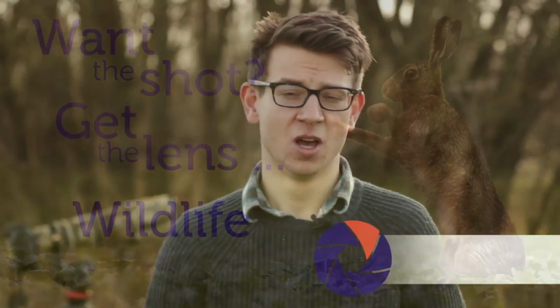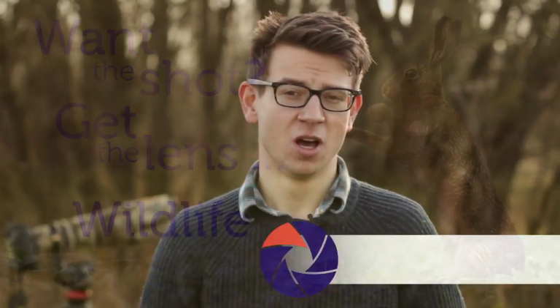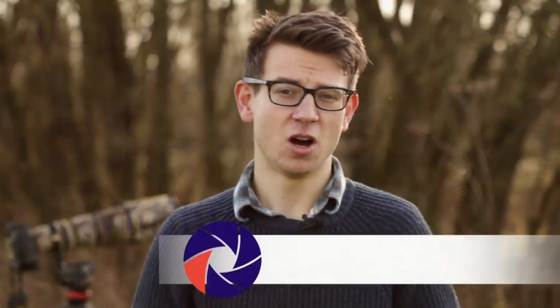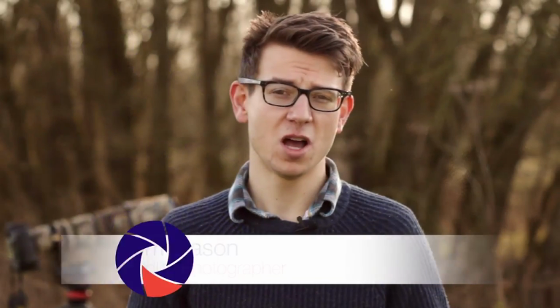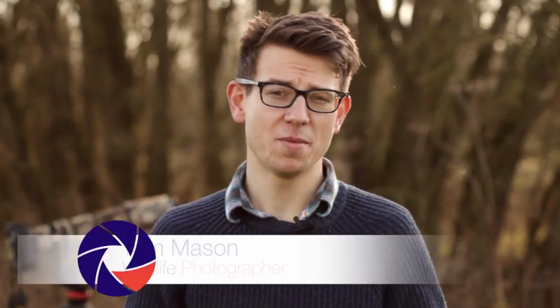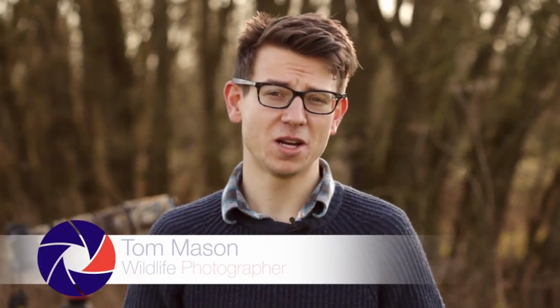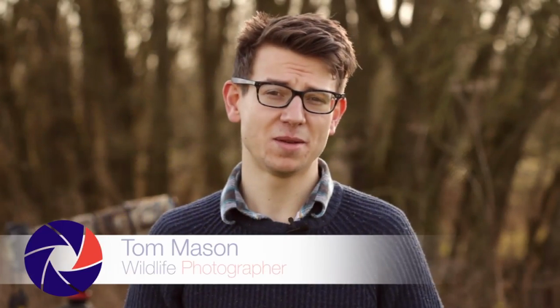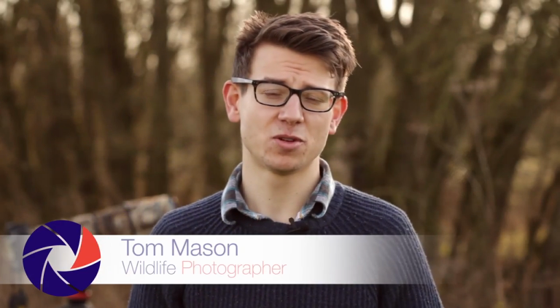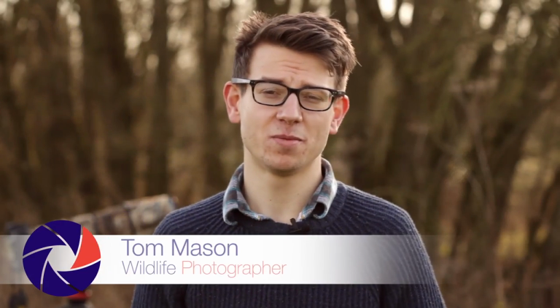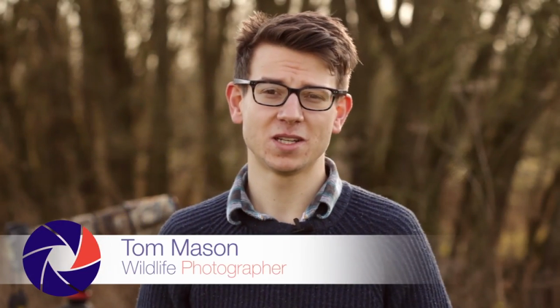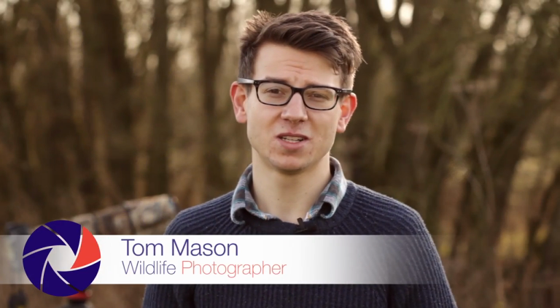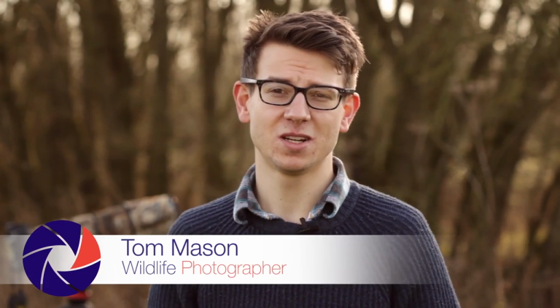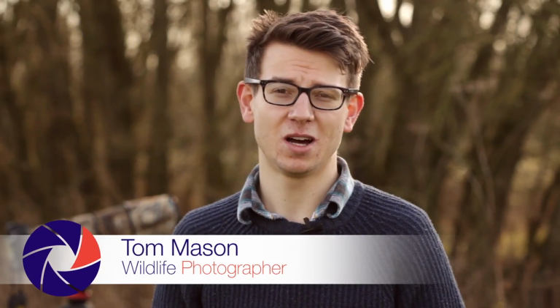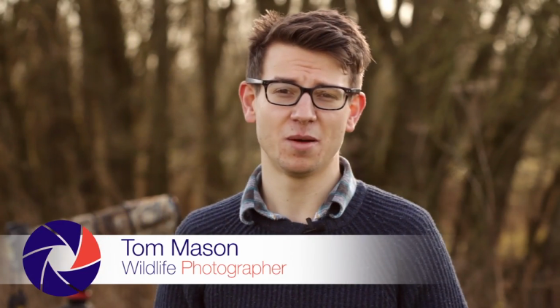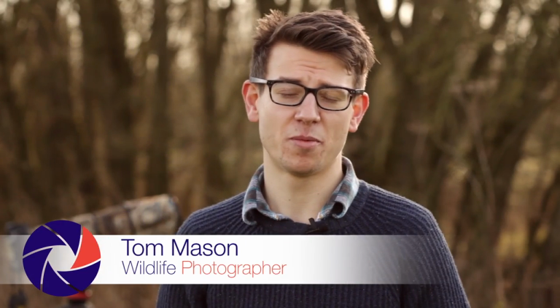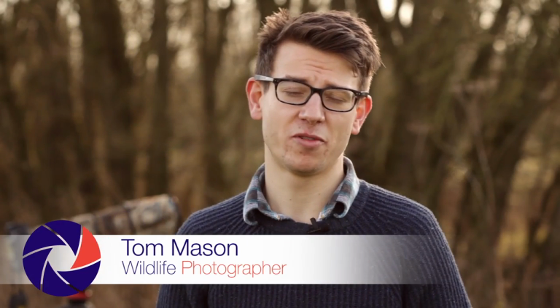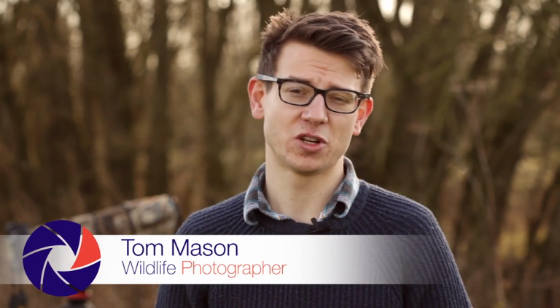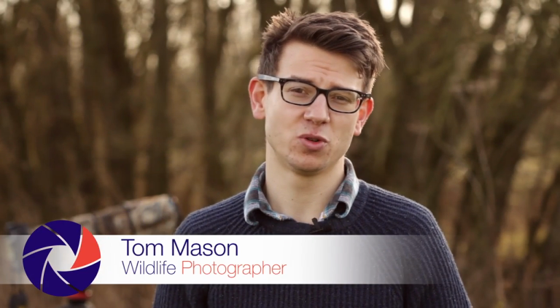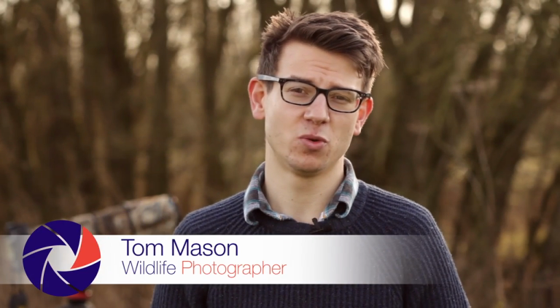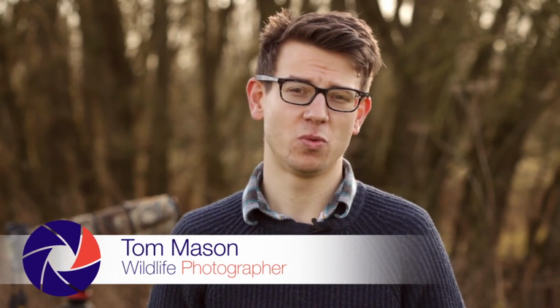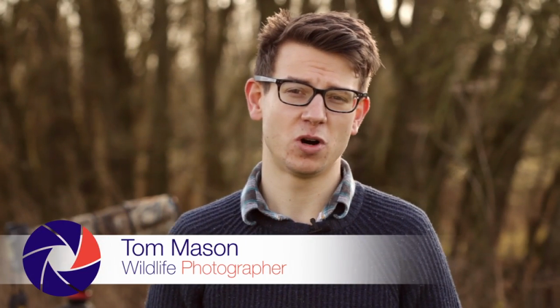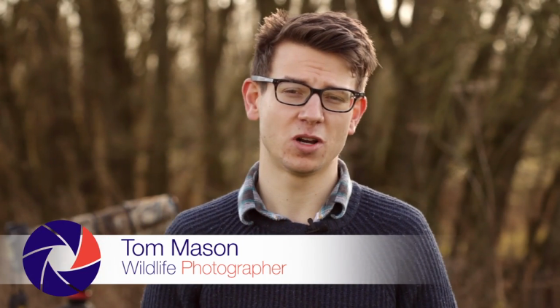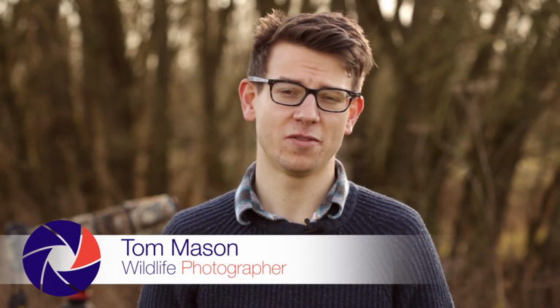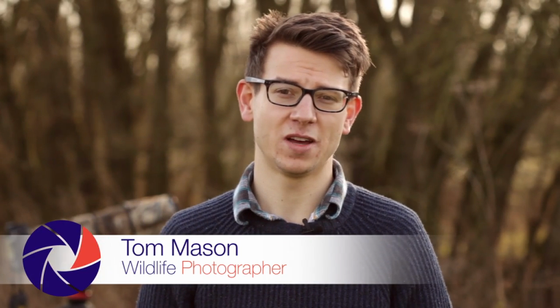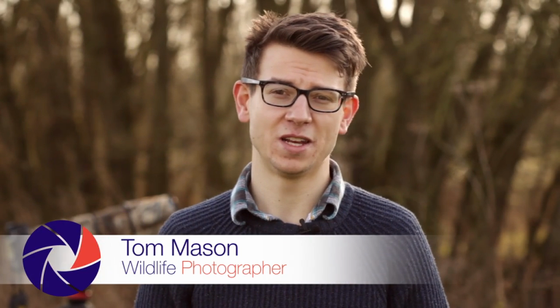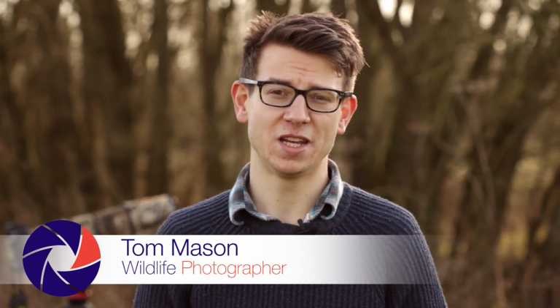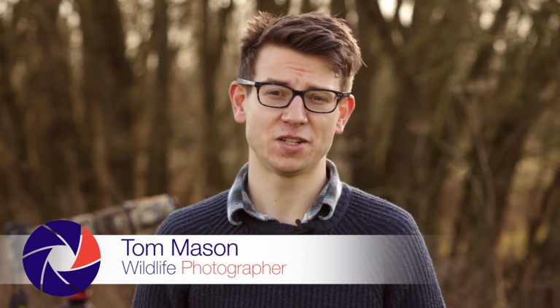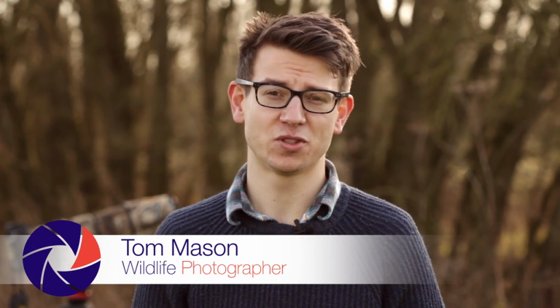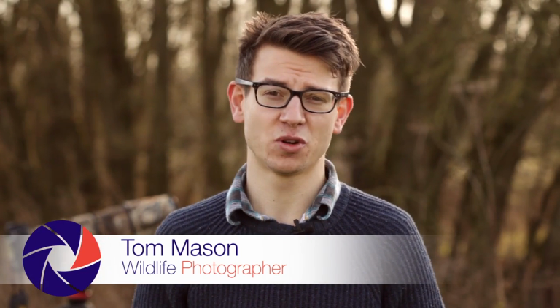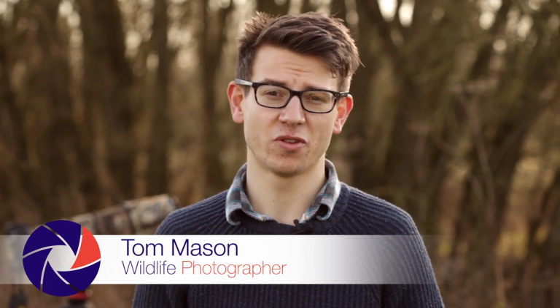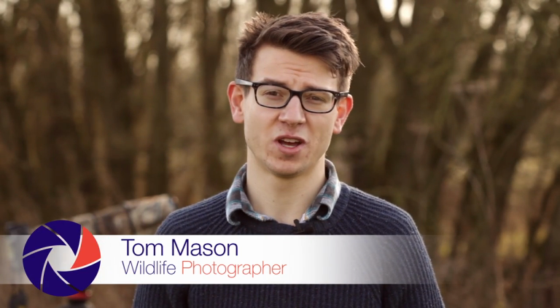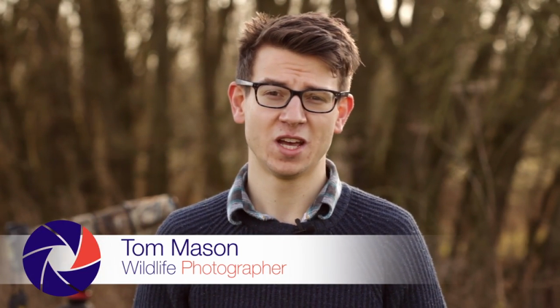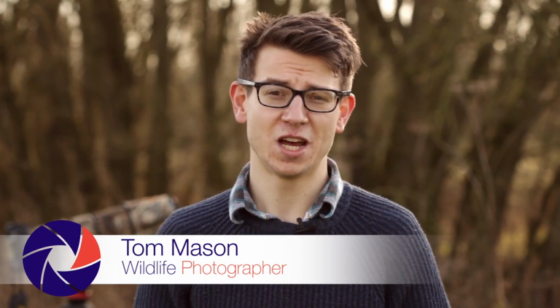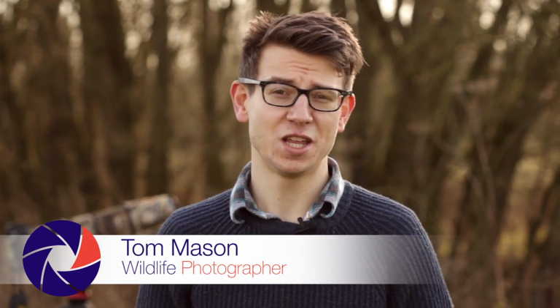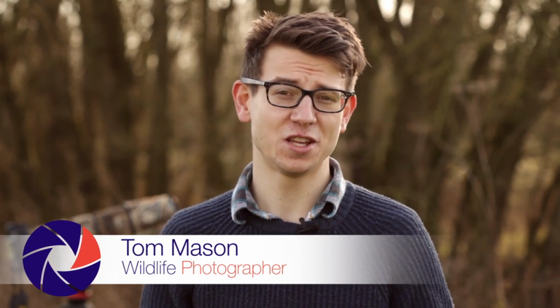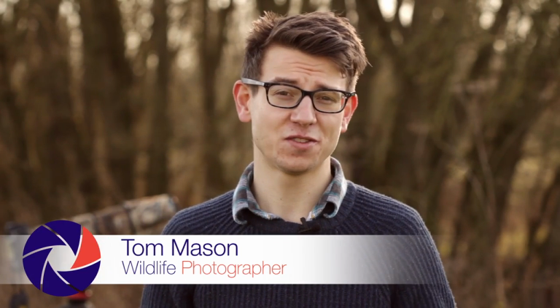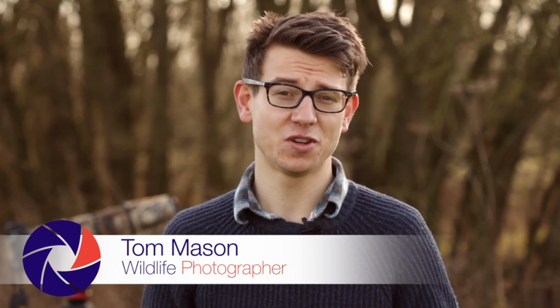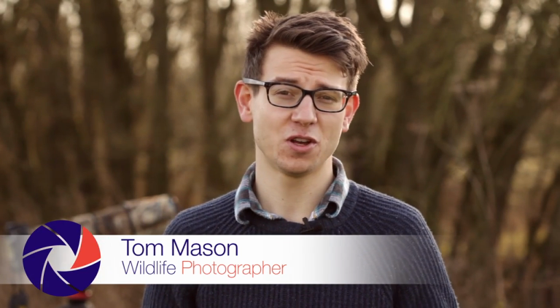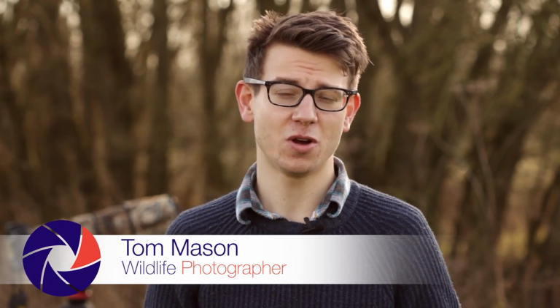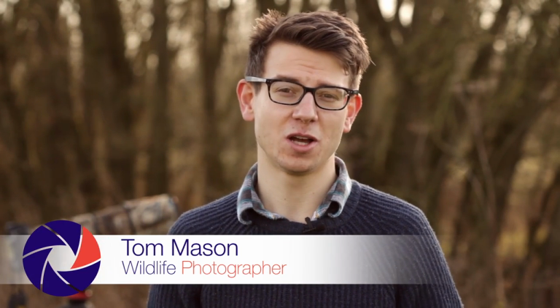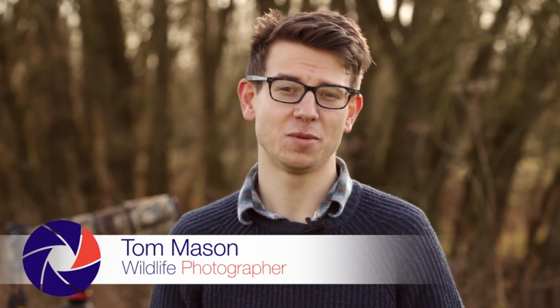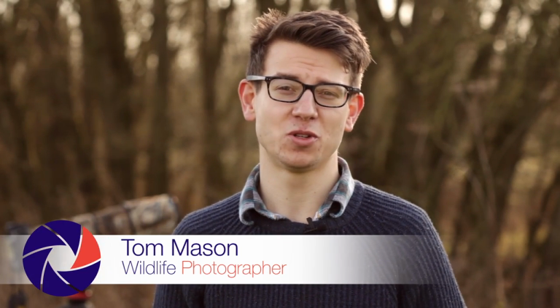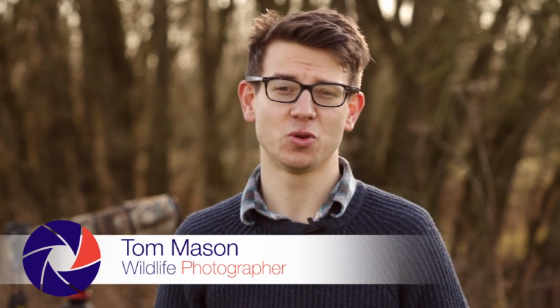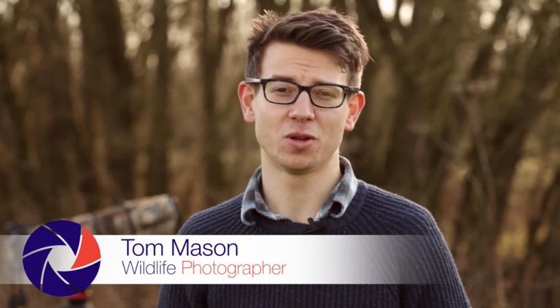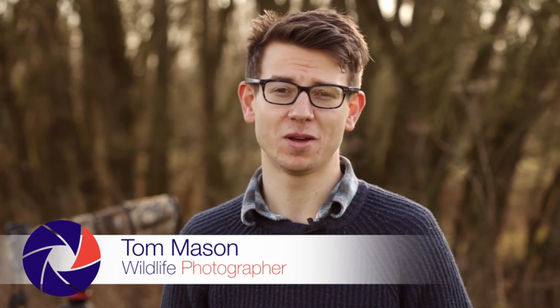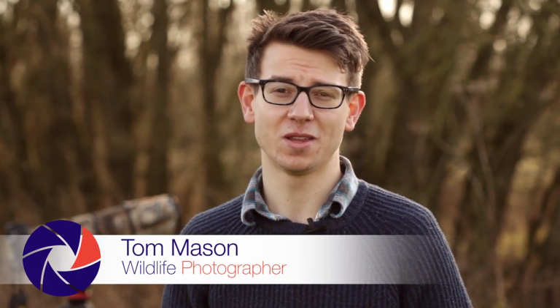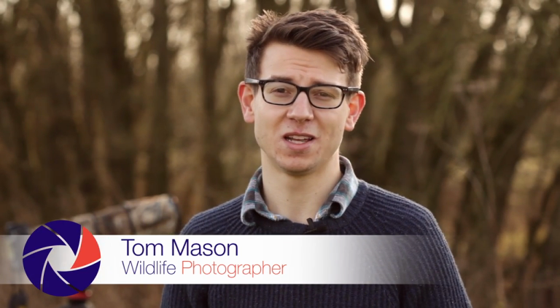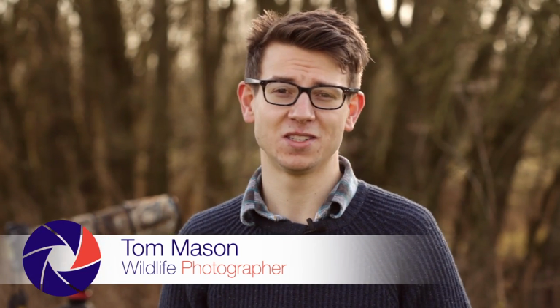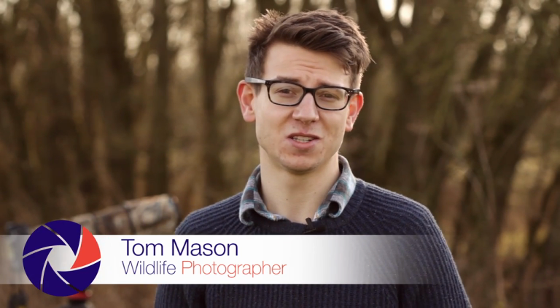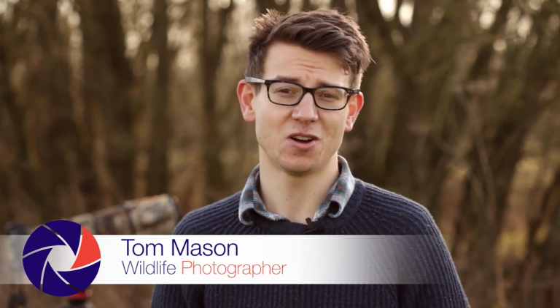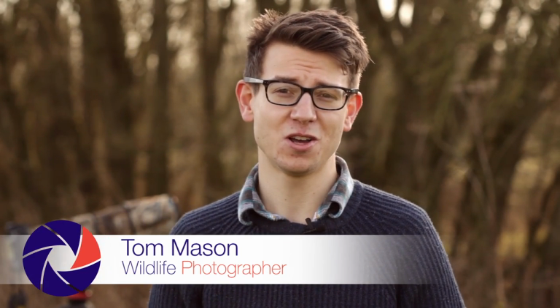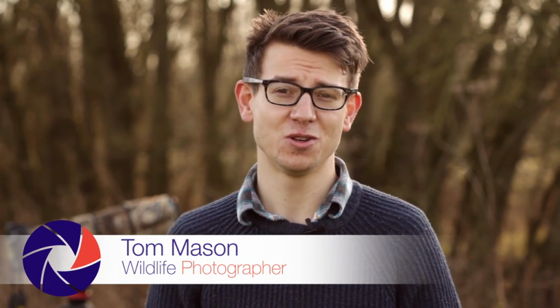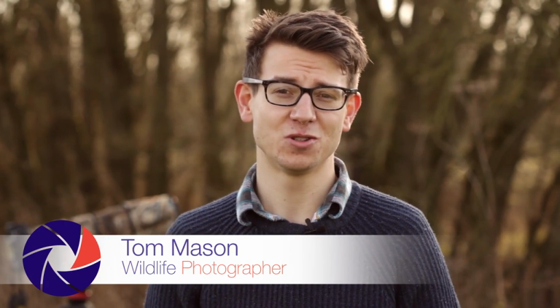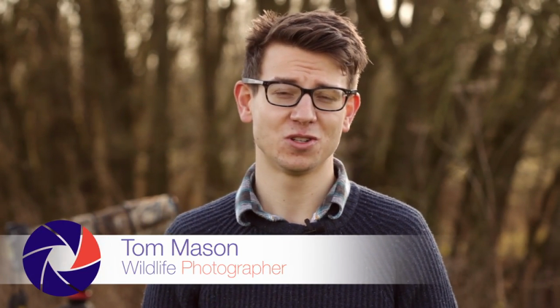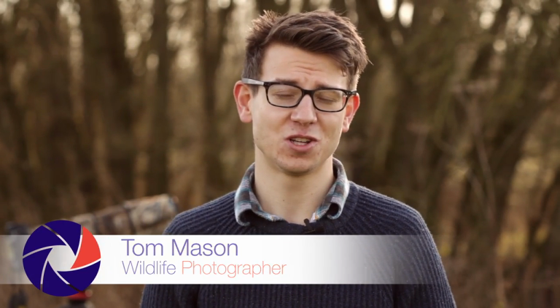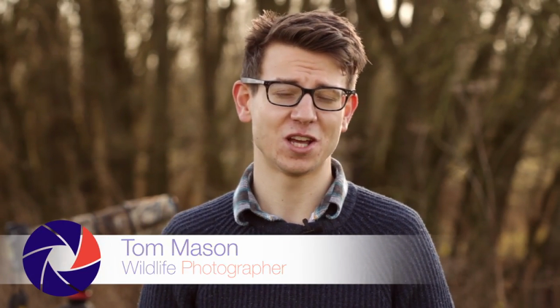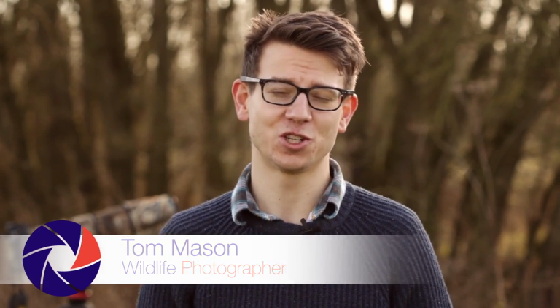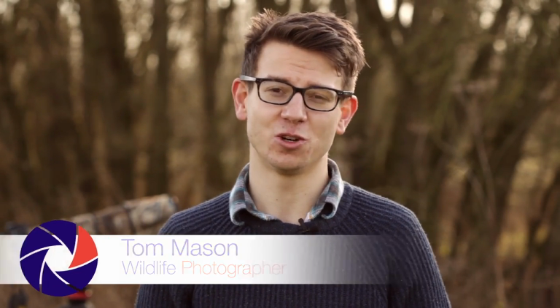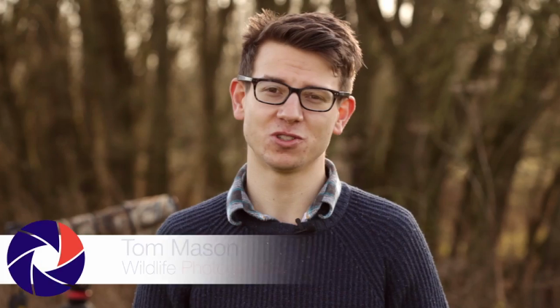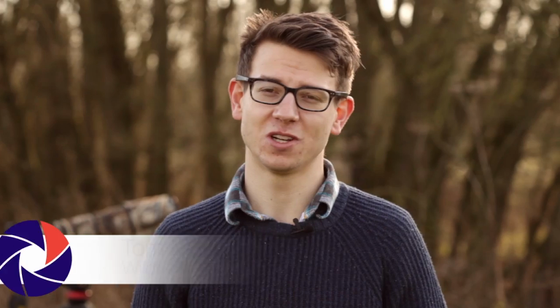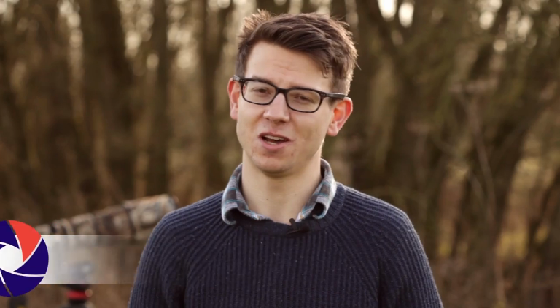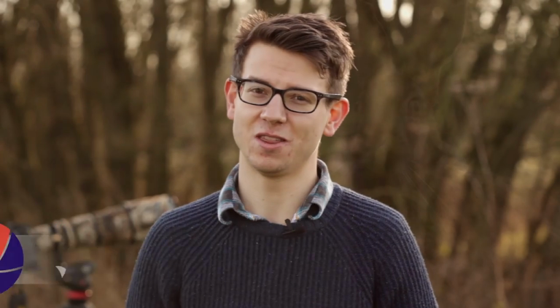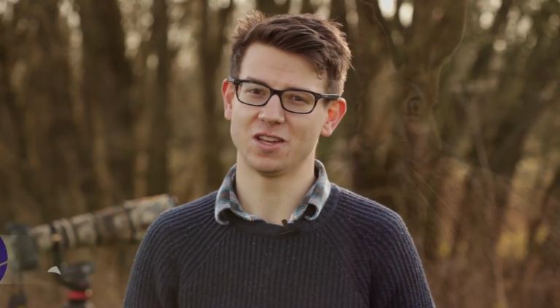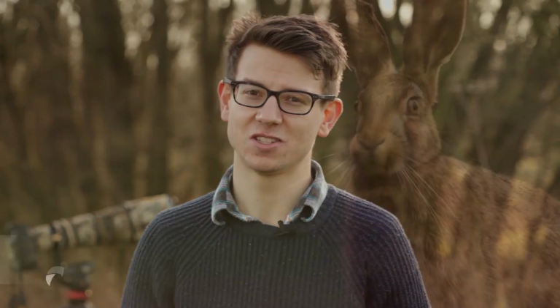Hi, my name's Tom Mason. I'm a professional wildlife and nature photographer and in this video I'm going to be talking about the lenses I use to get shots like this.